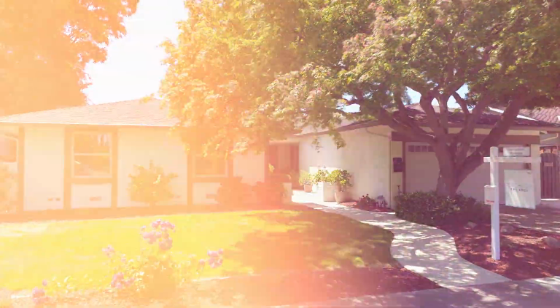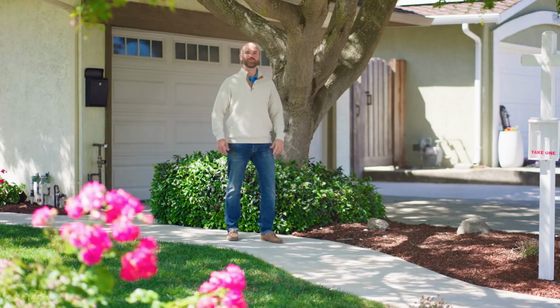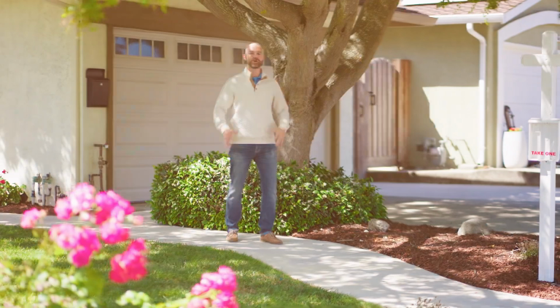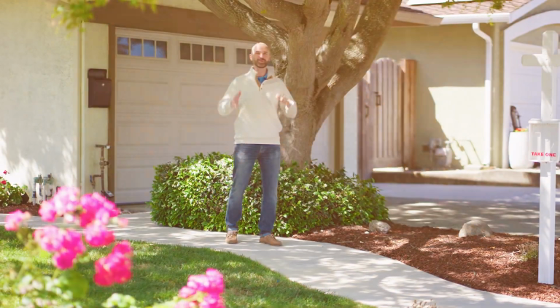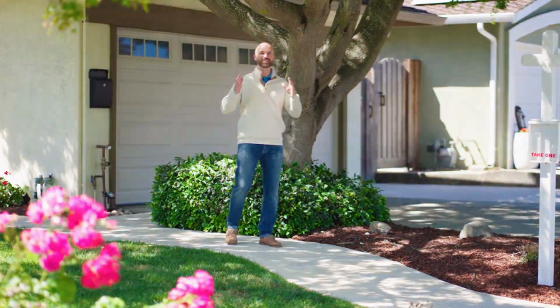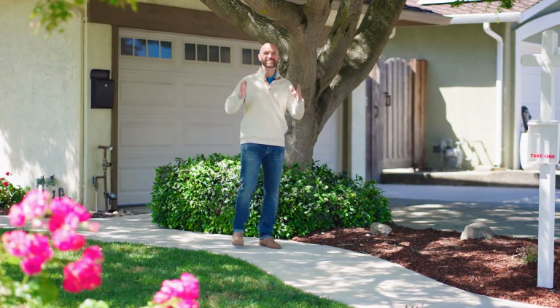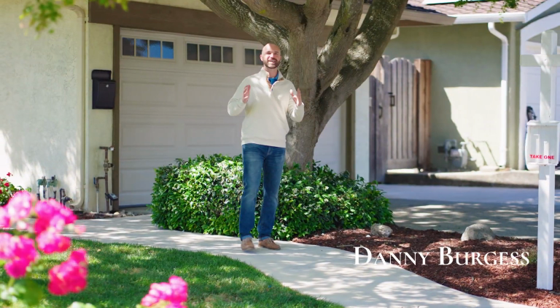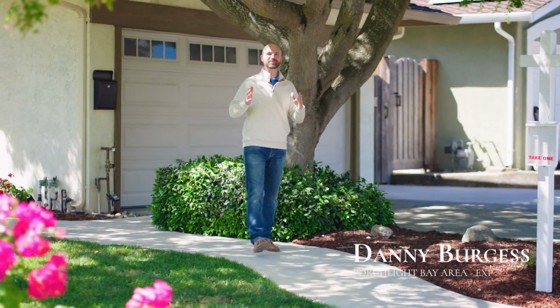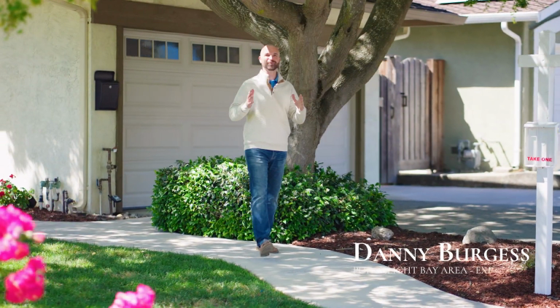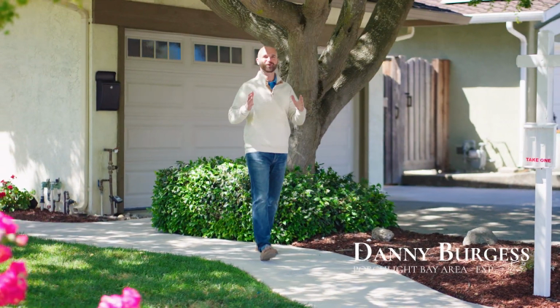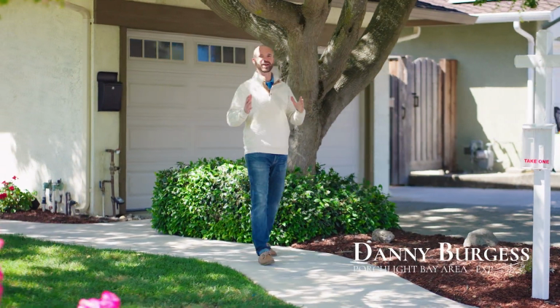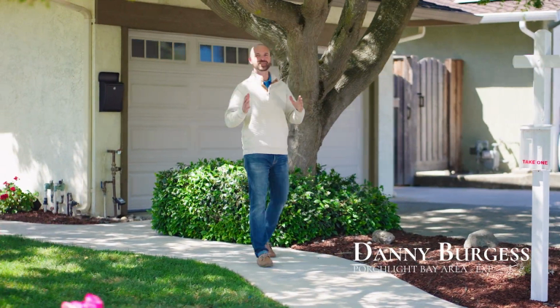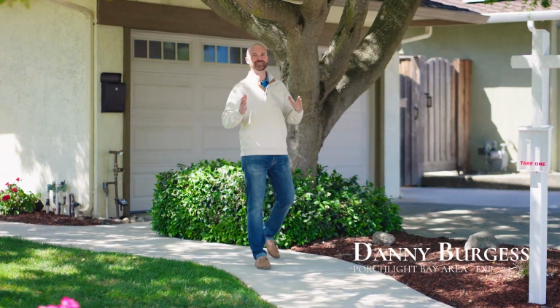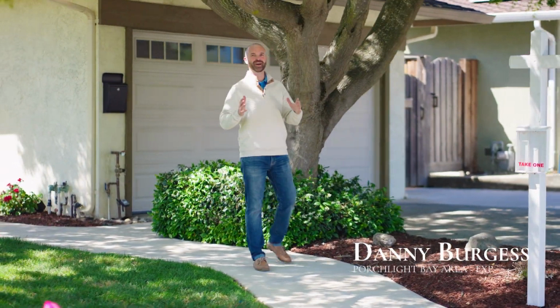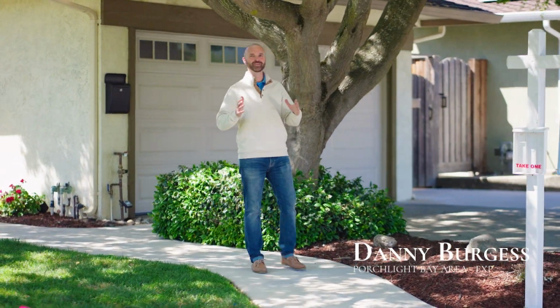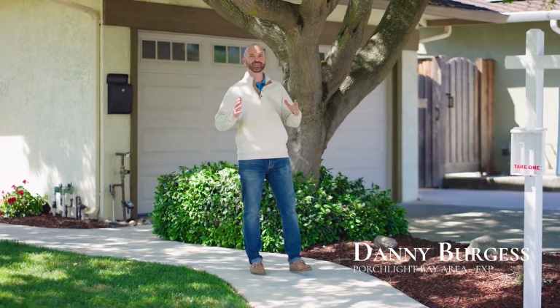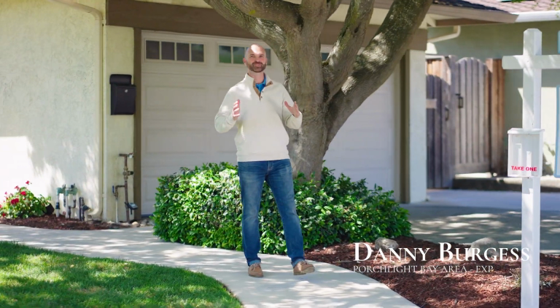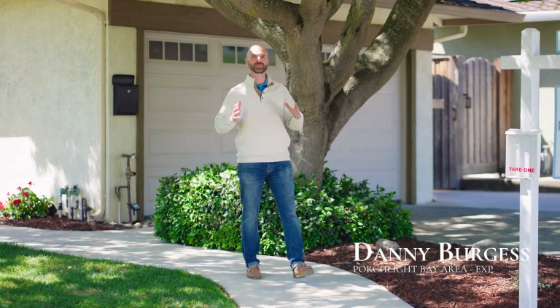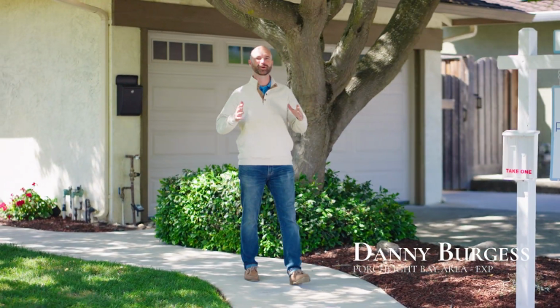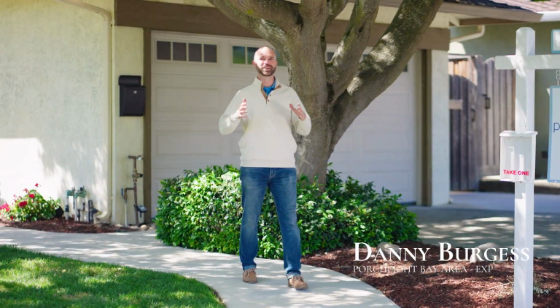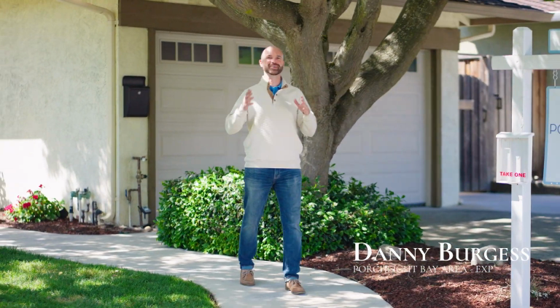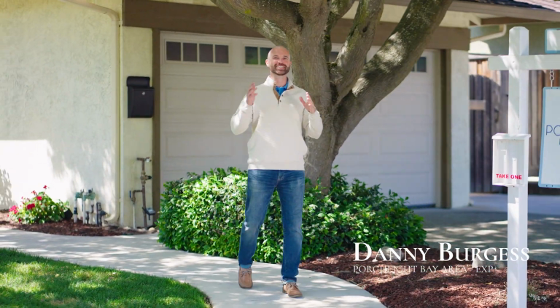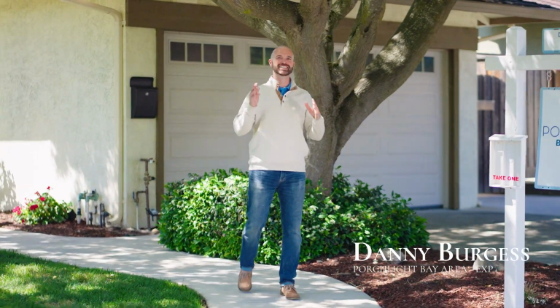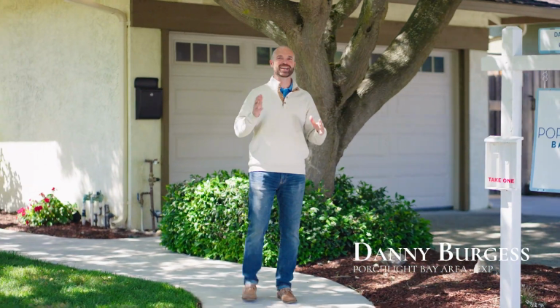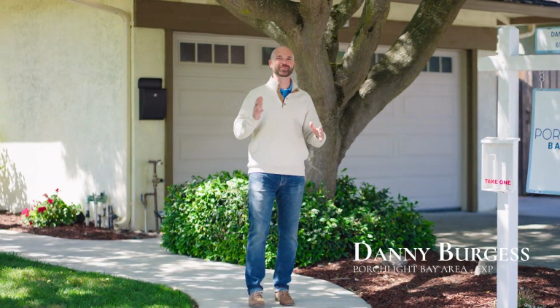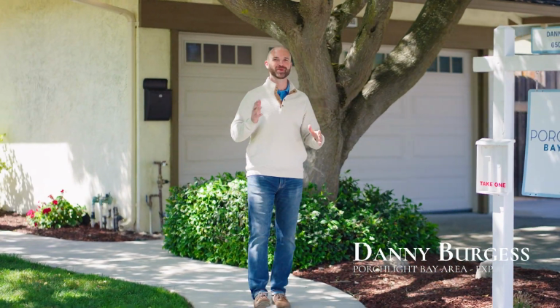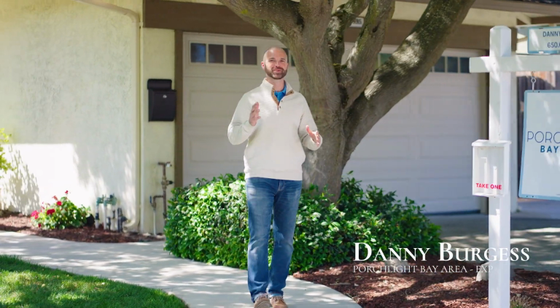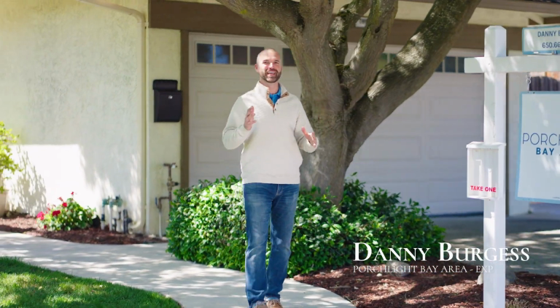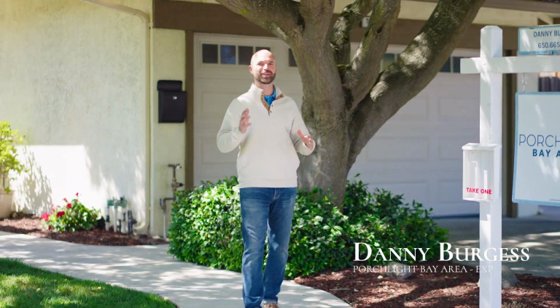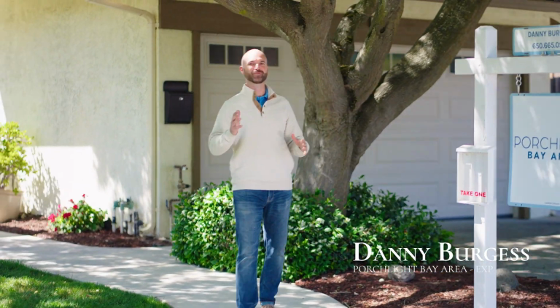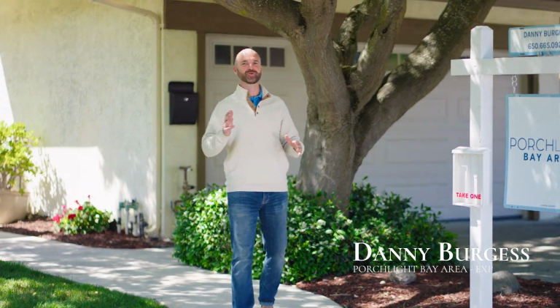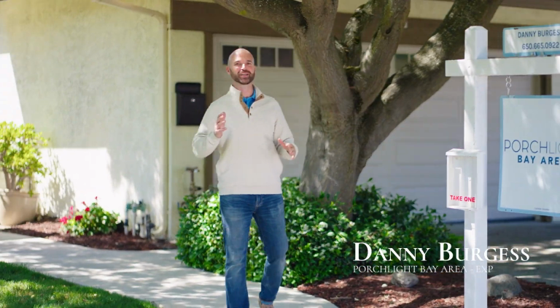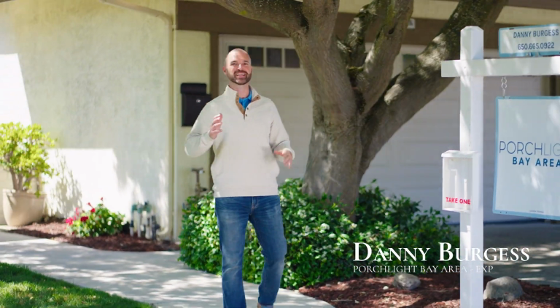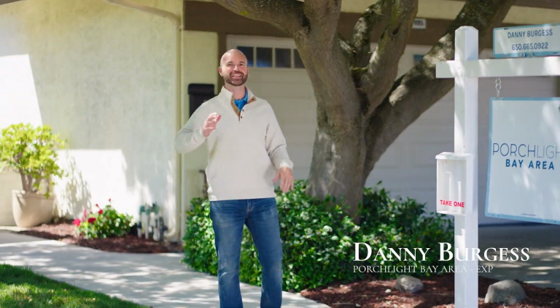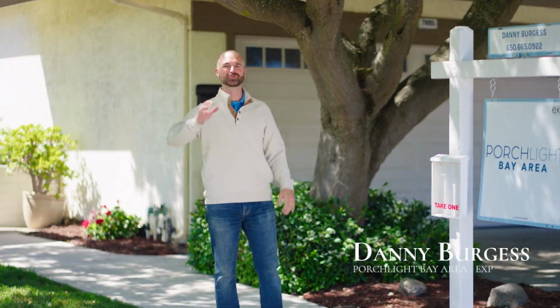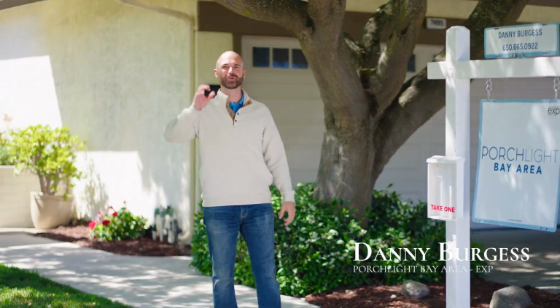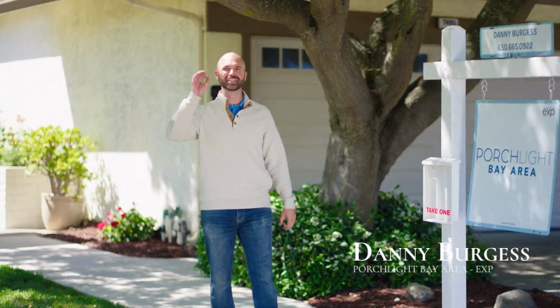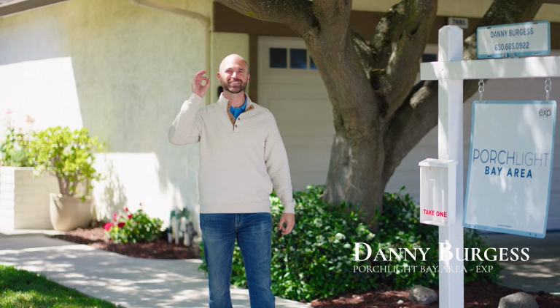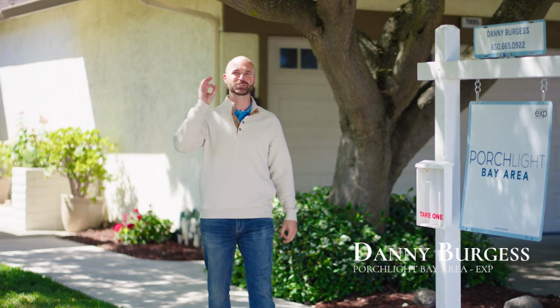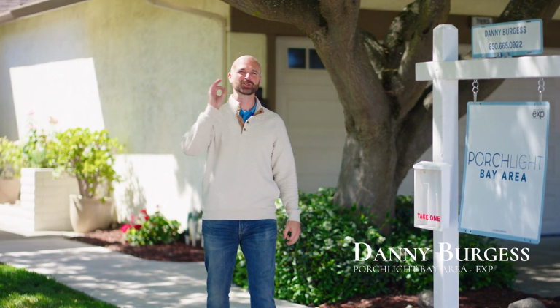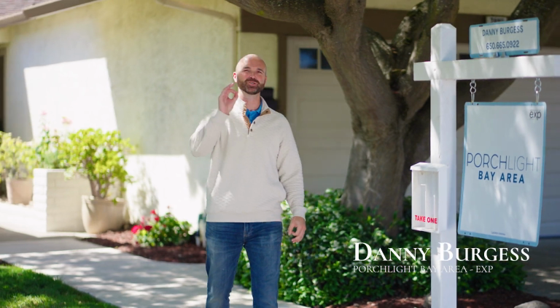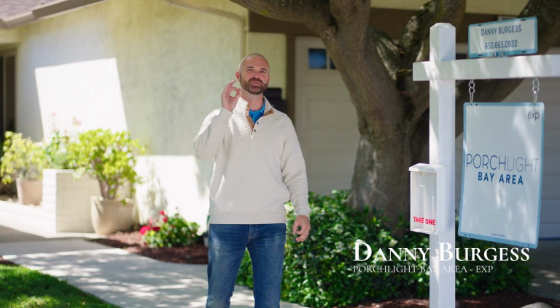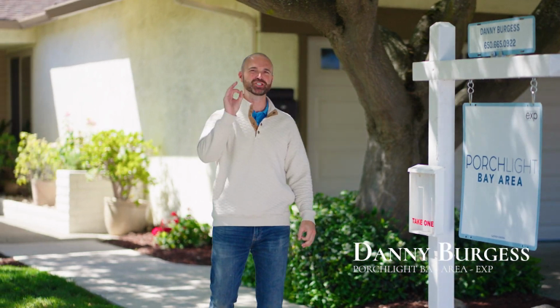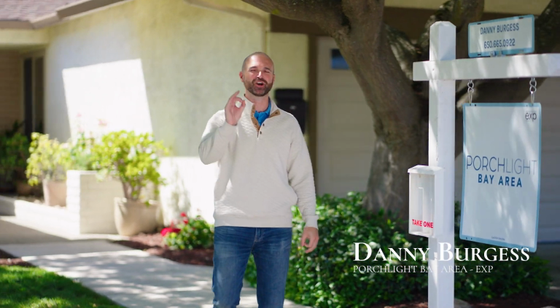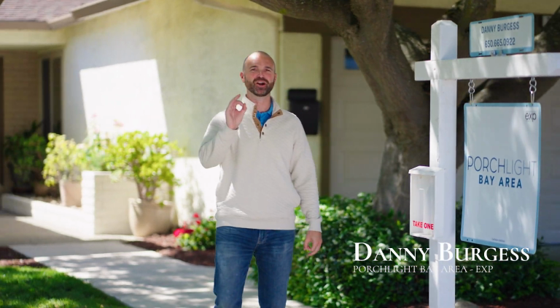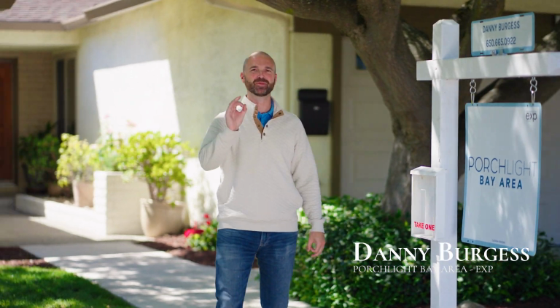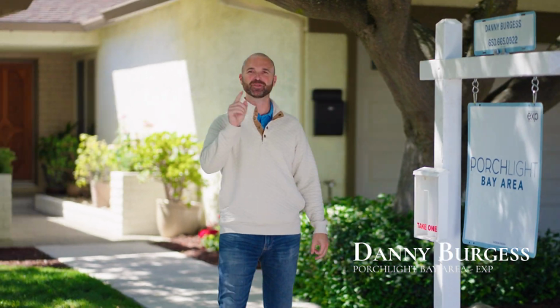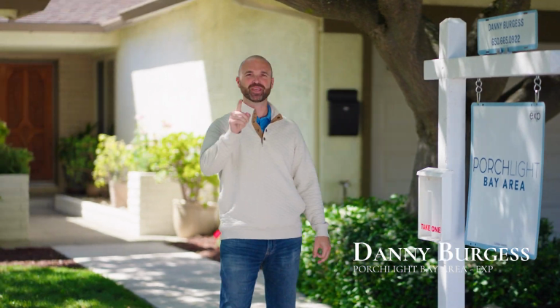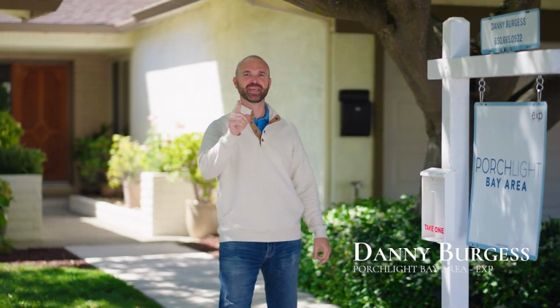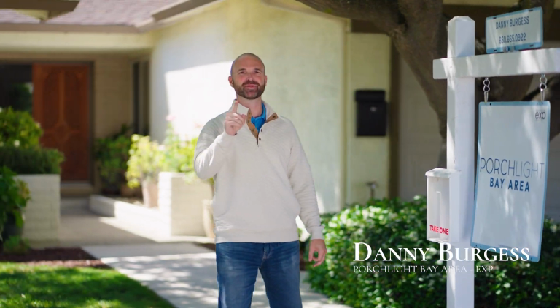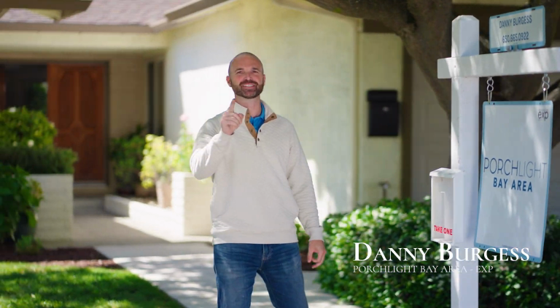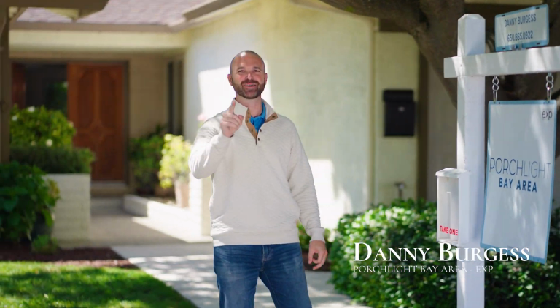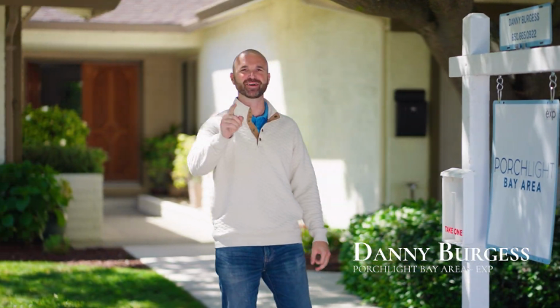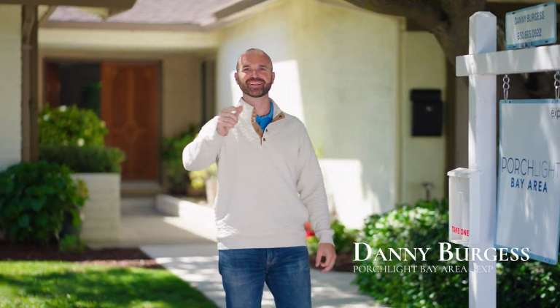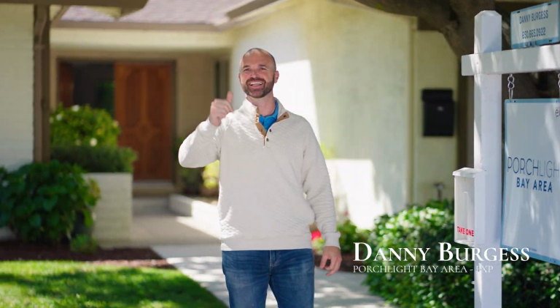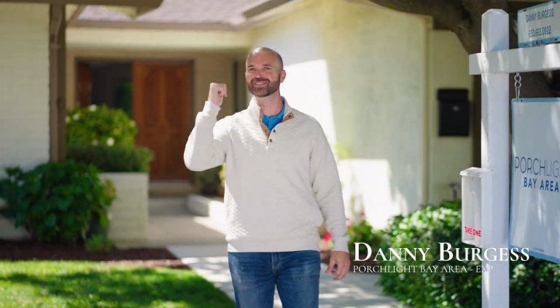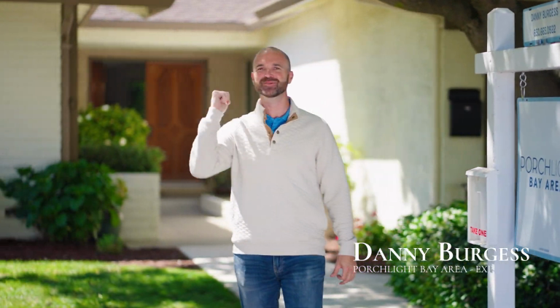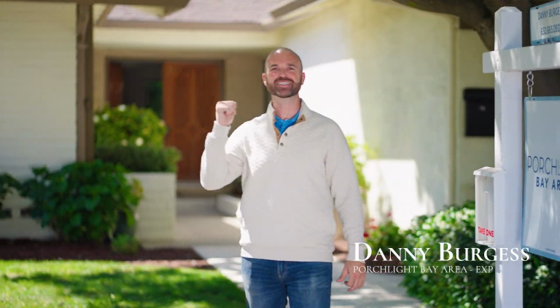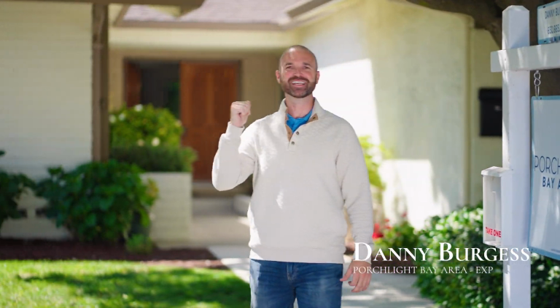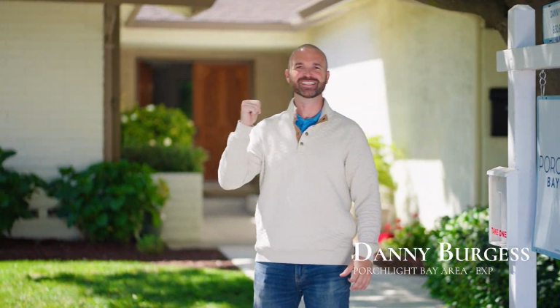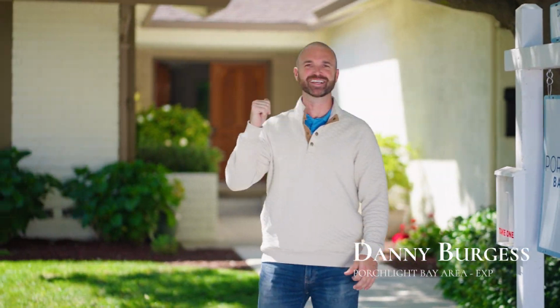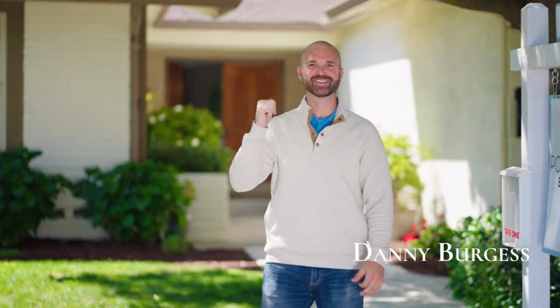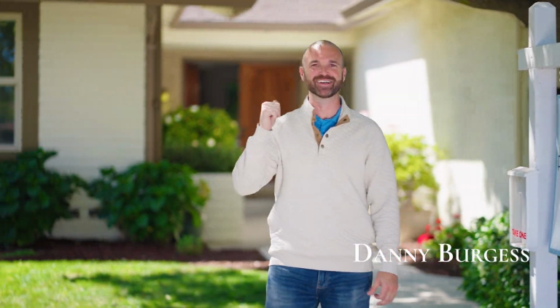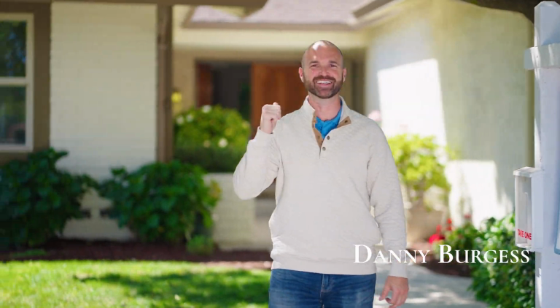Welcome to 7495 Hillsboro here in San Ramon, California. This one is a true charm you can't miss out on. Let's go inside and take a look.